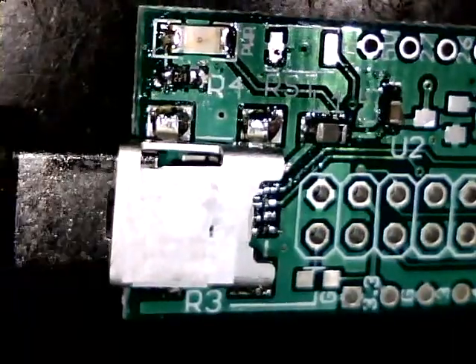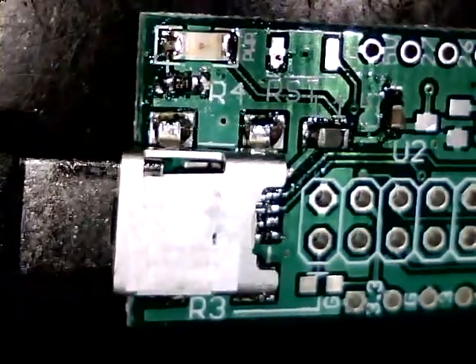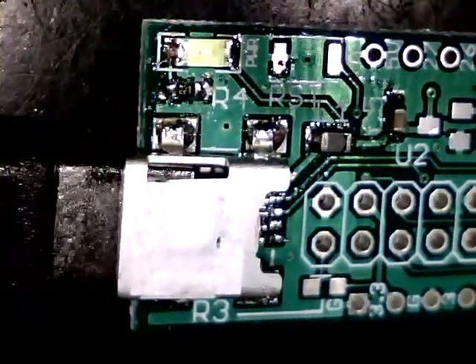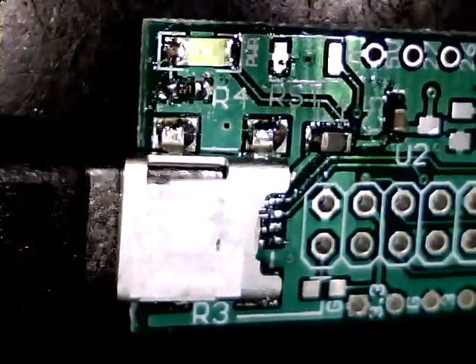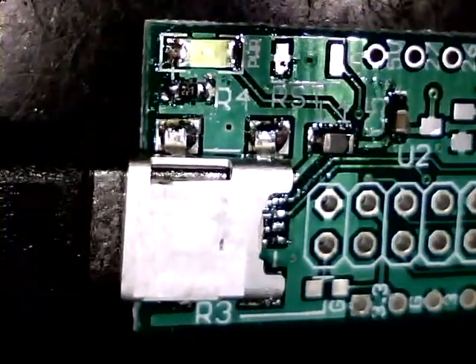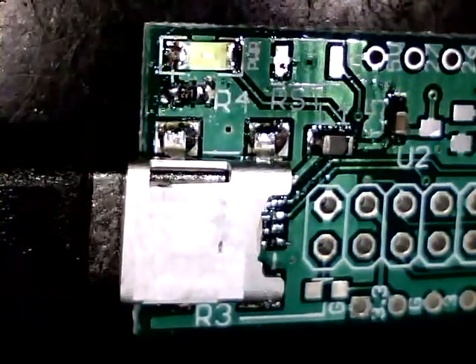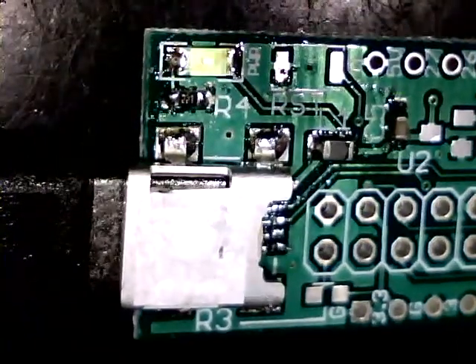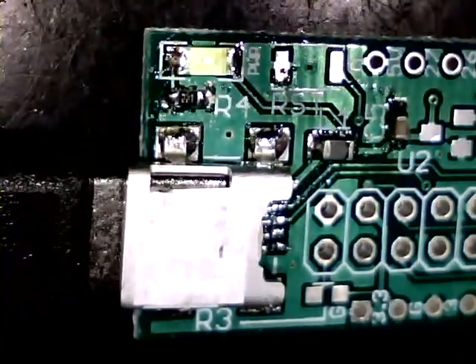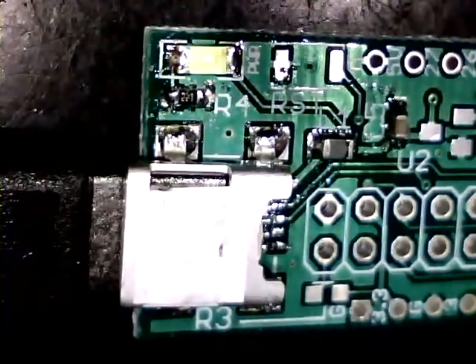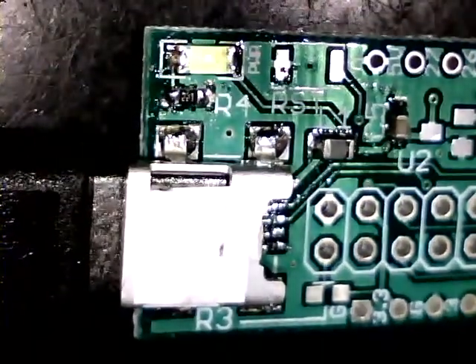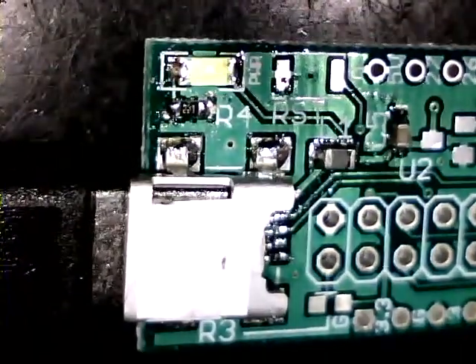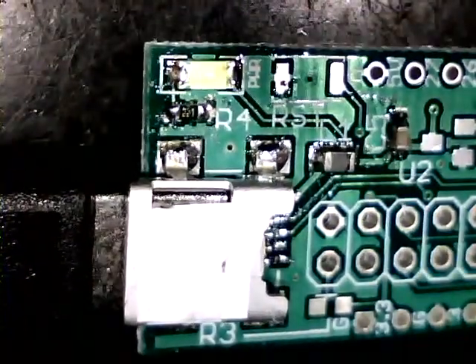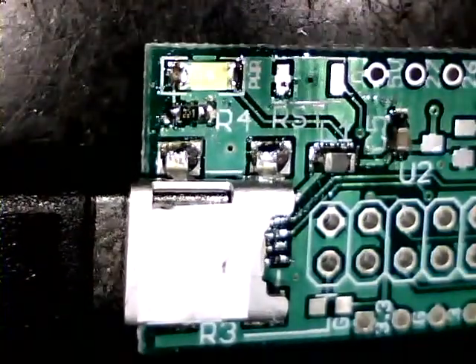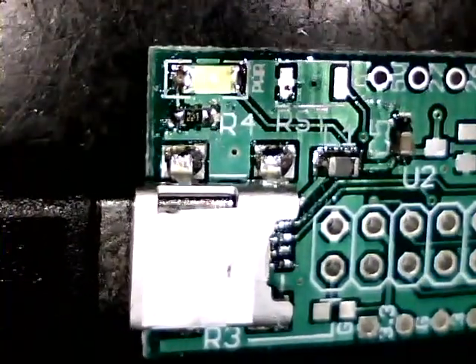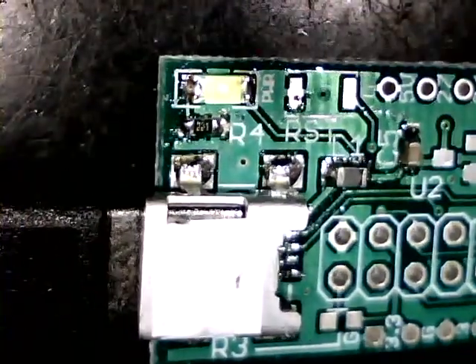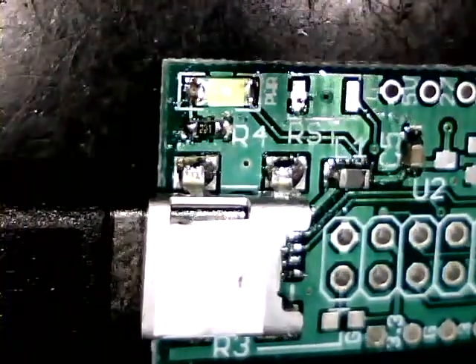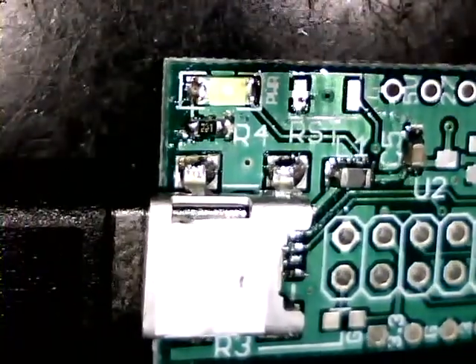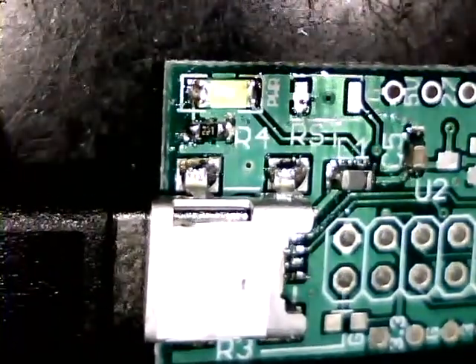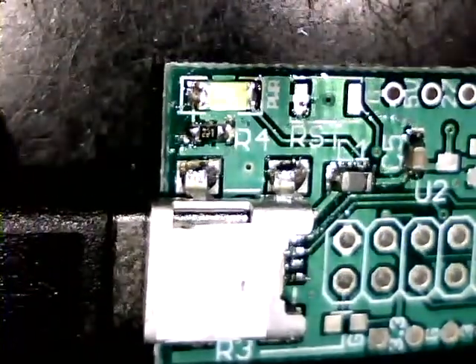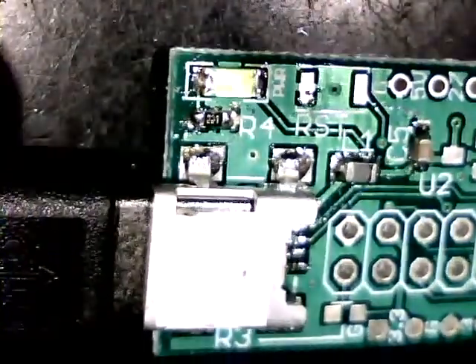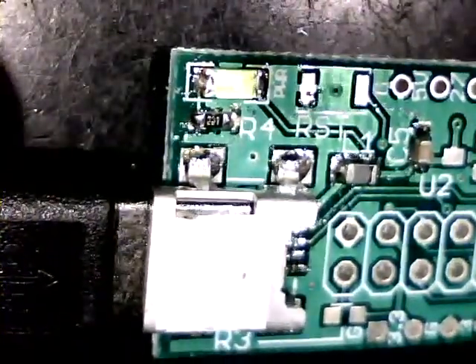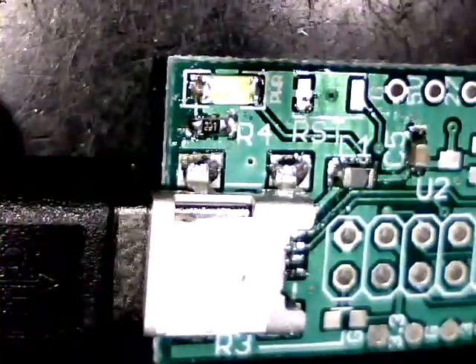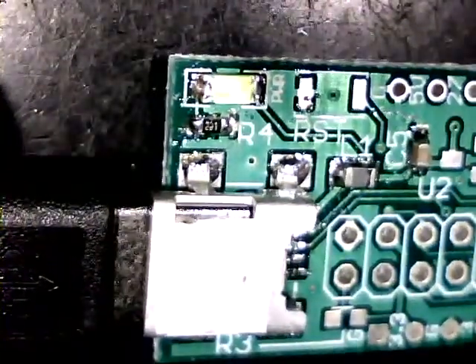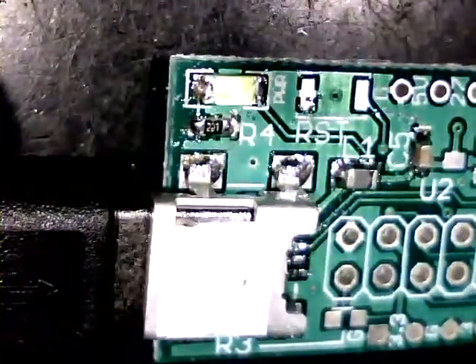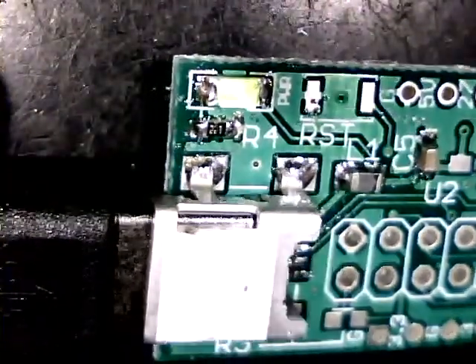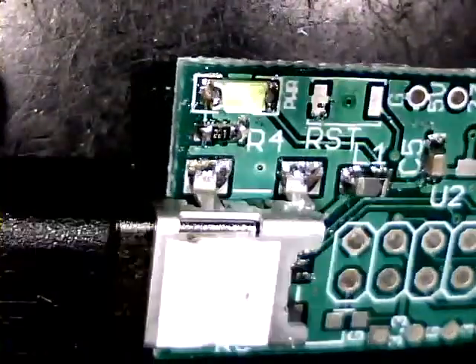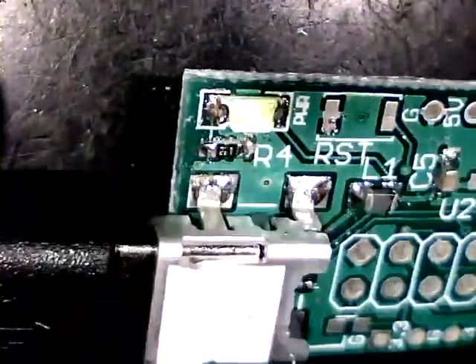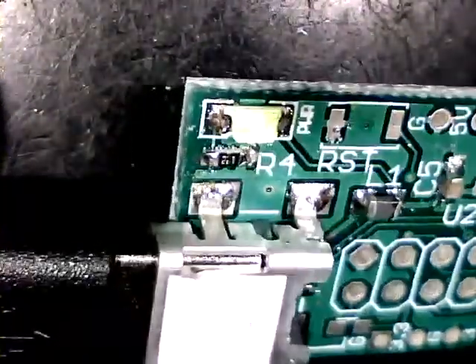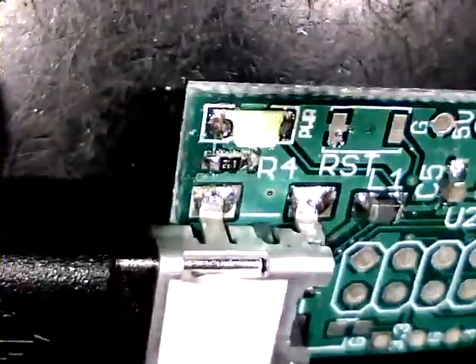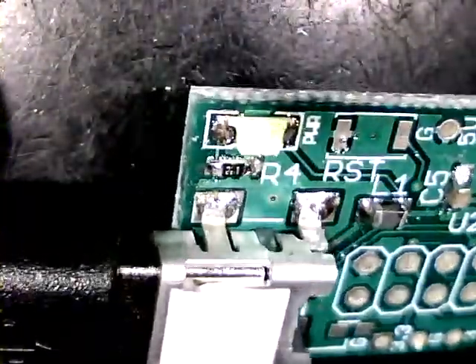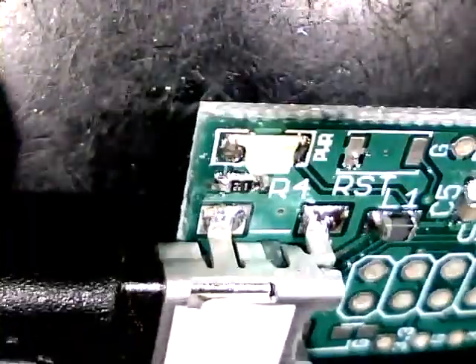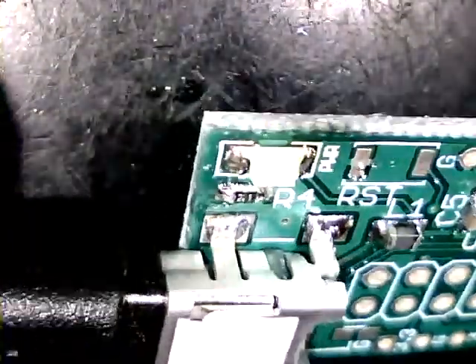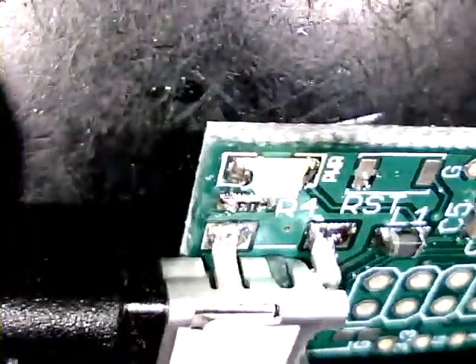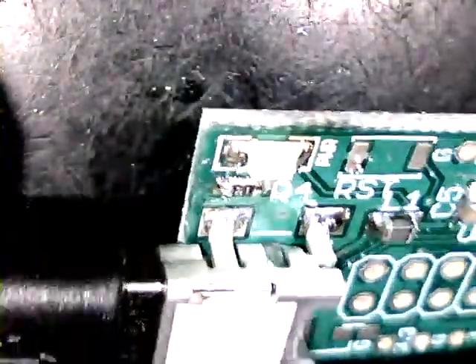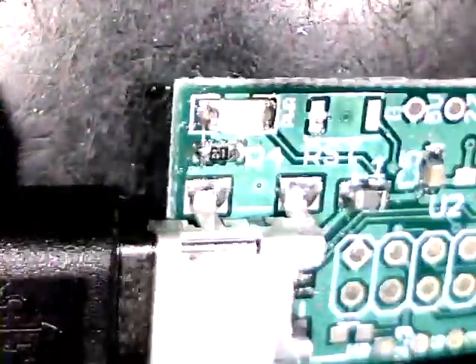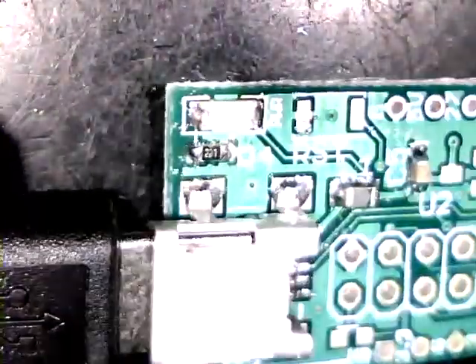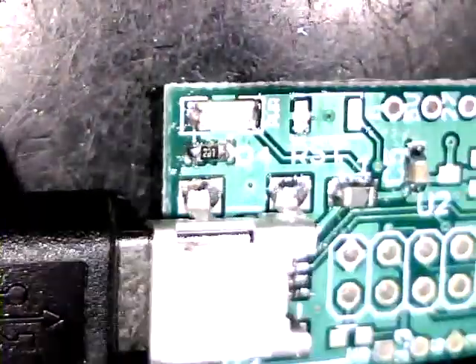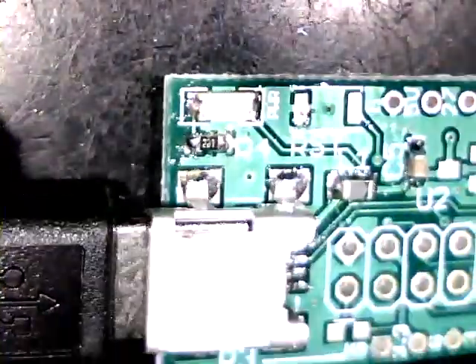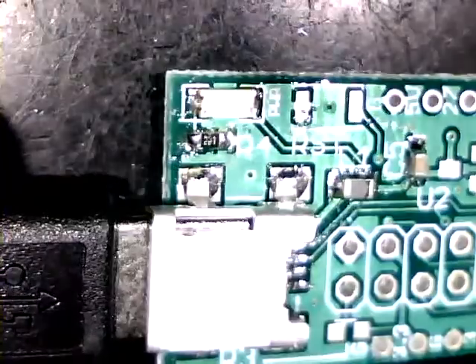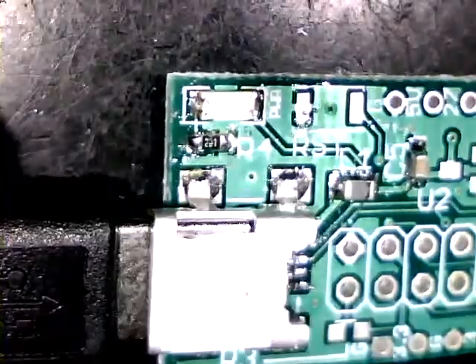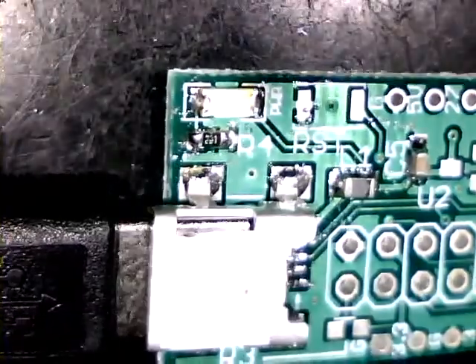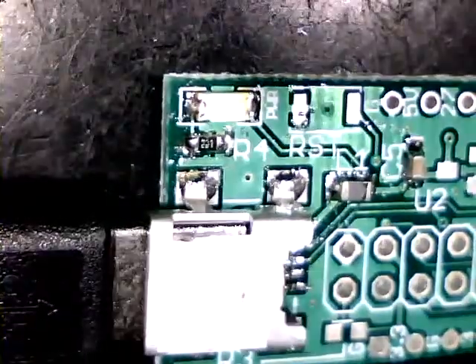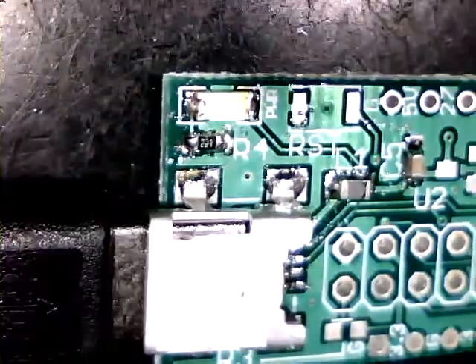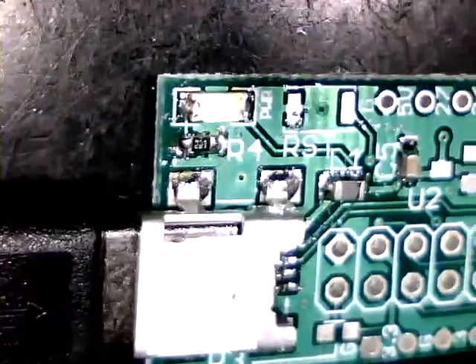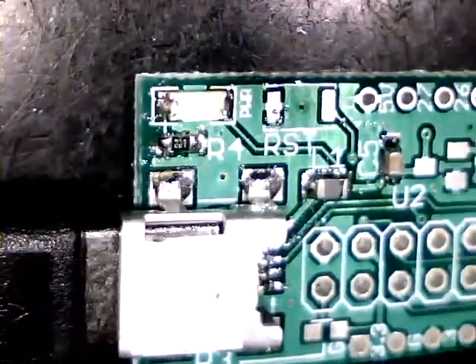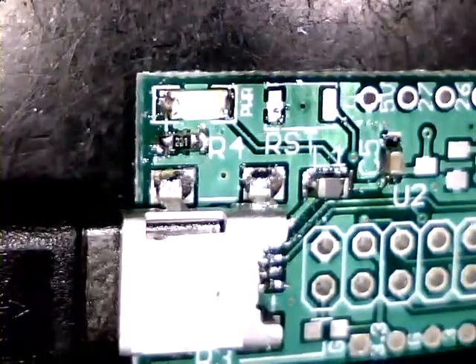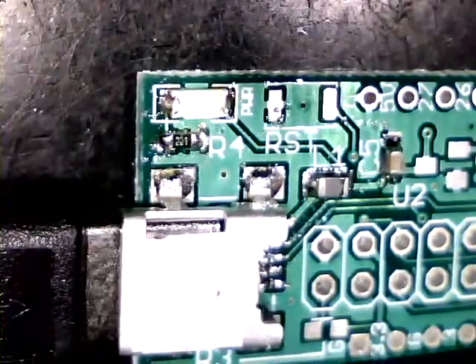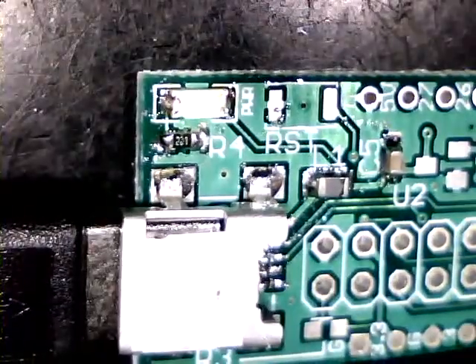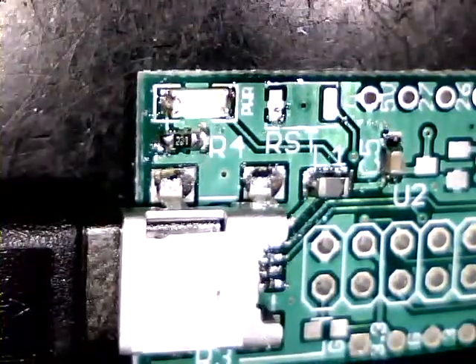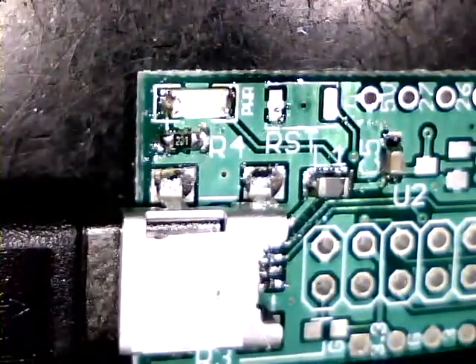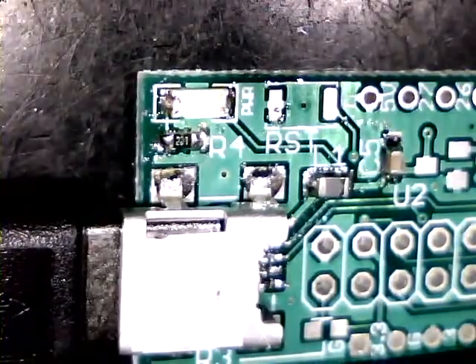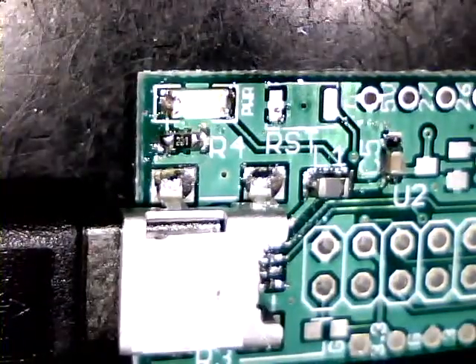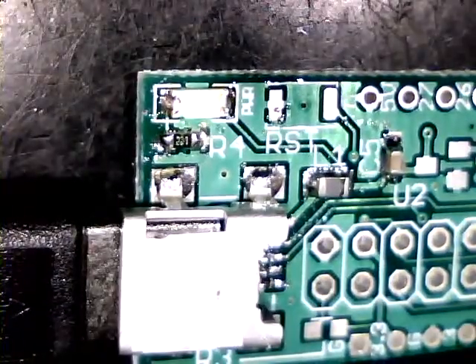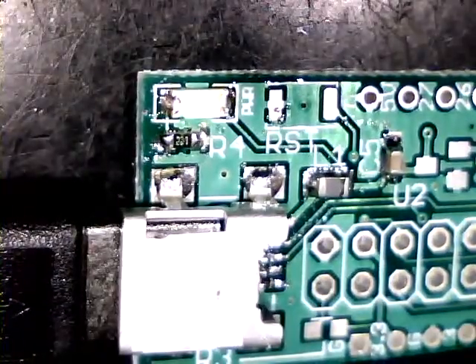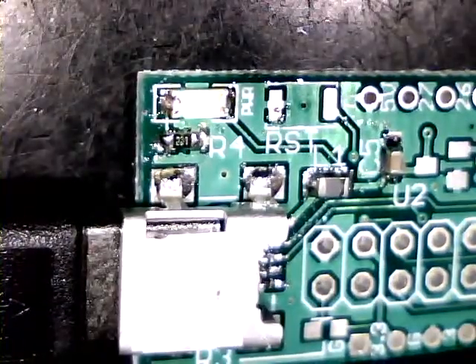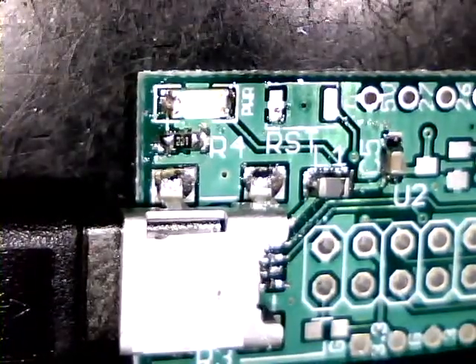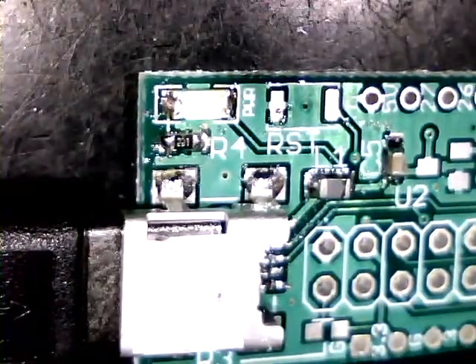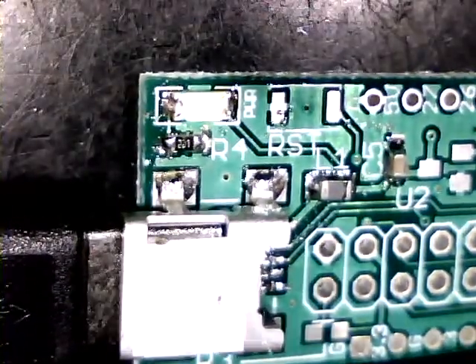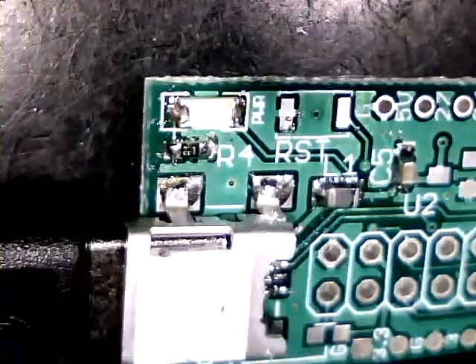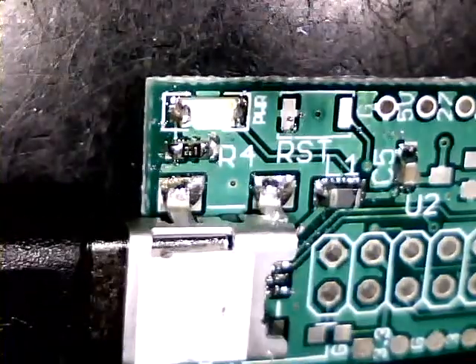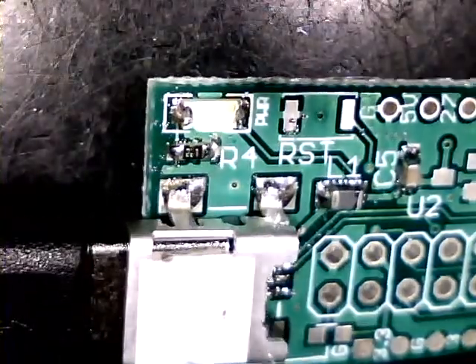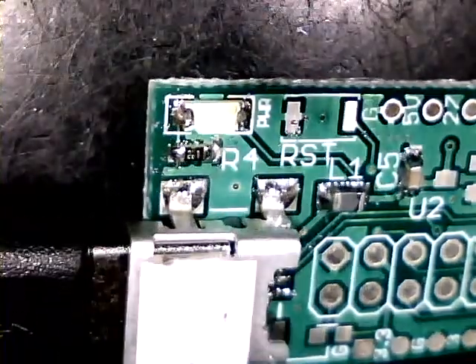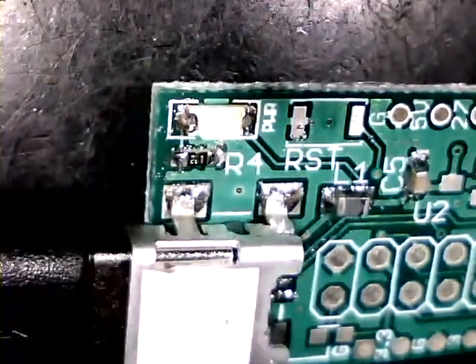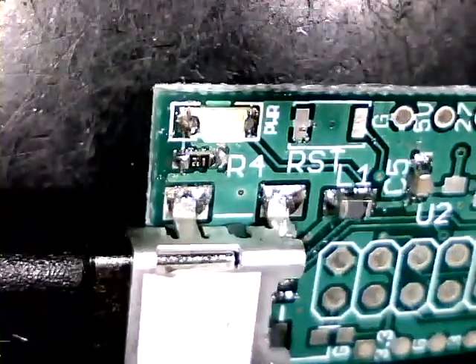The LED is on! So what we did so far most probably is okay.